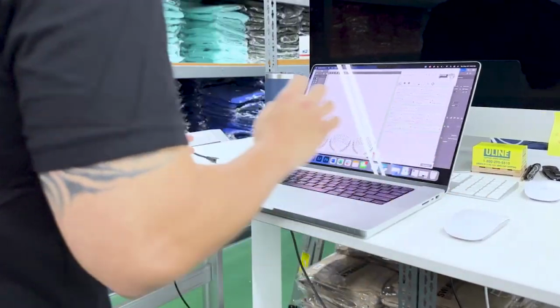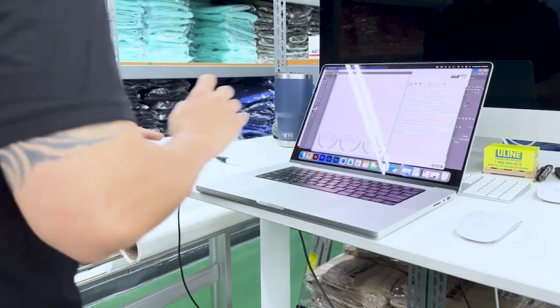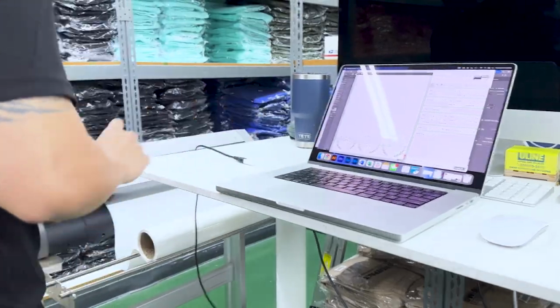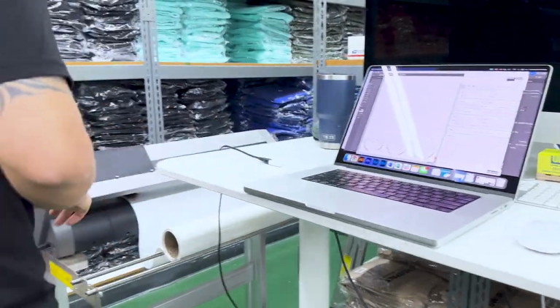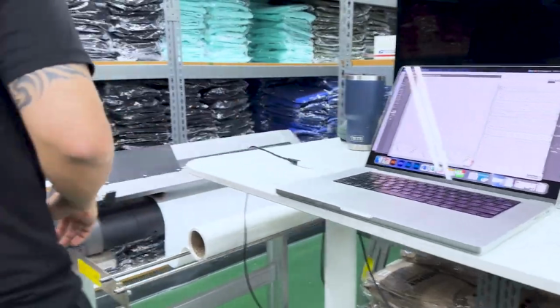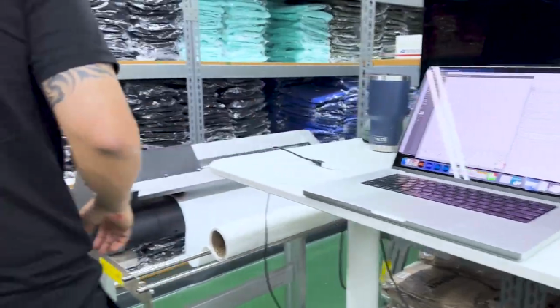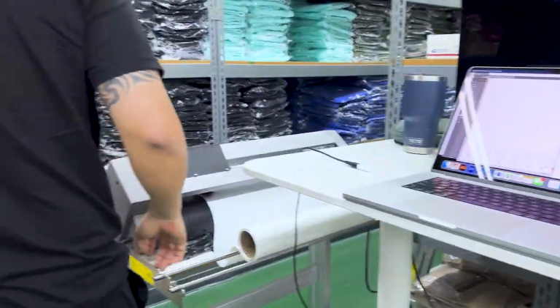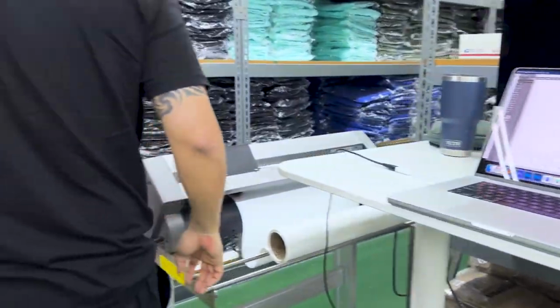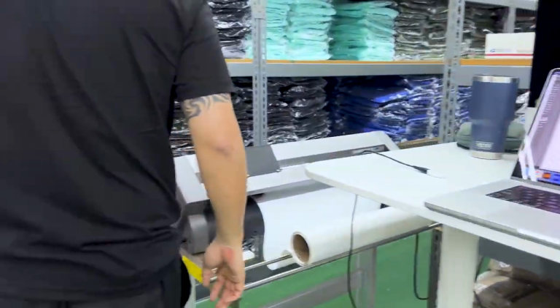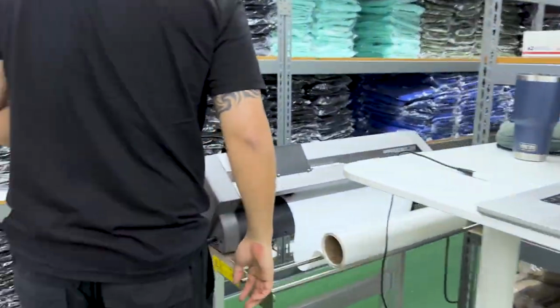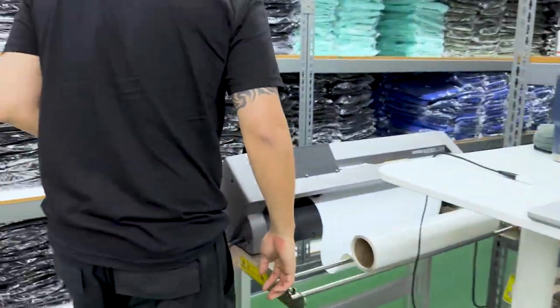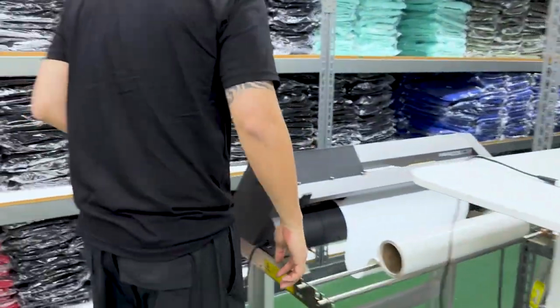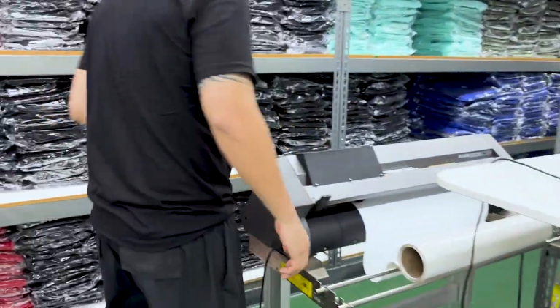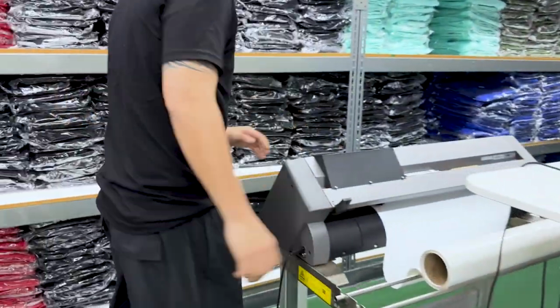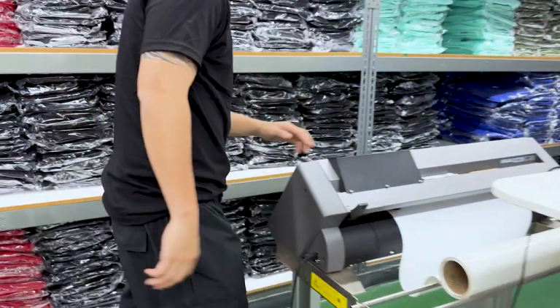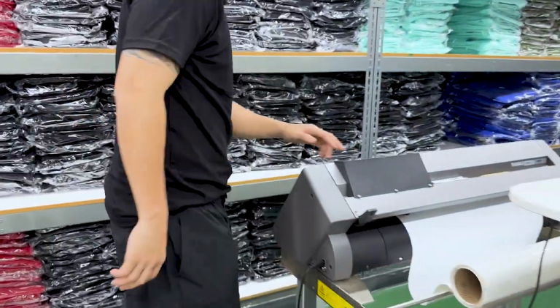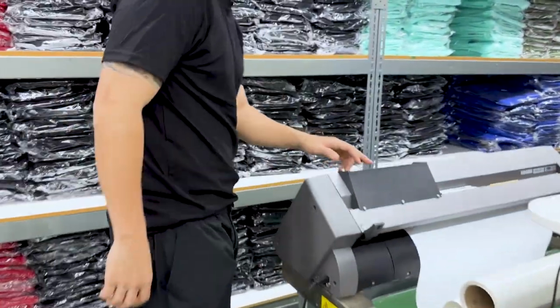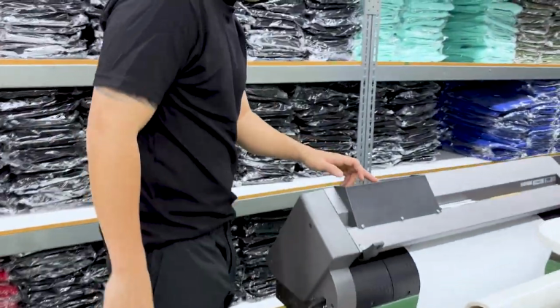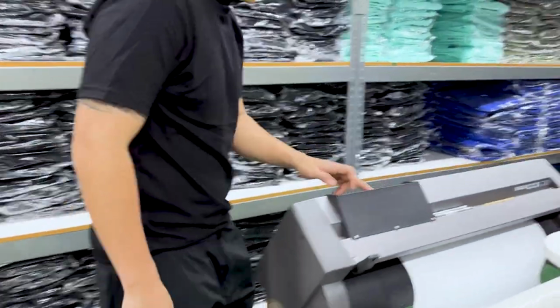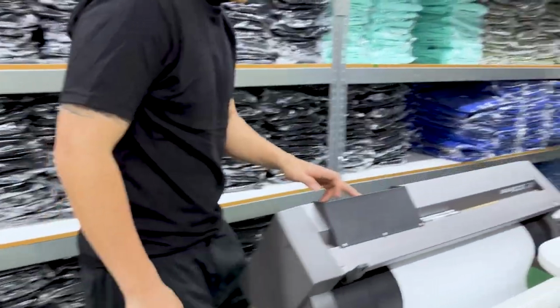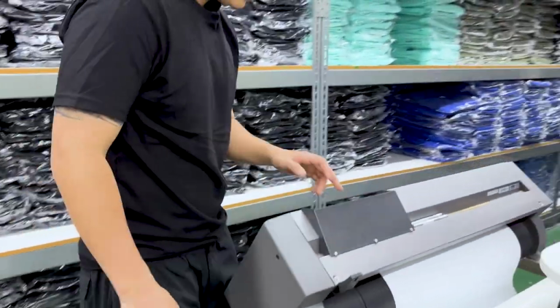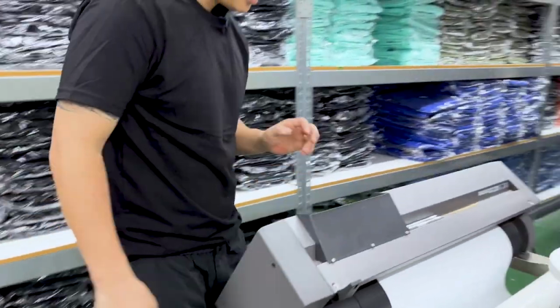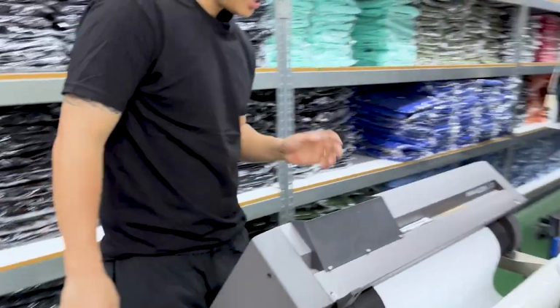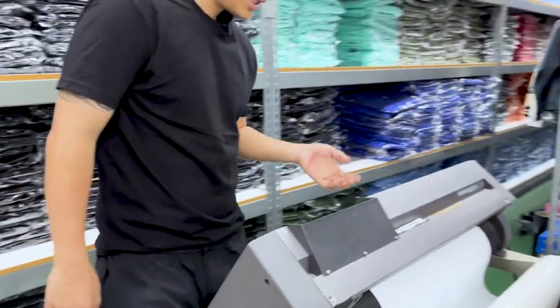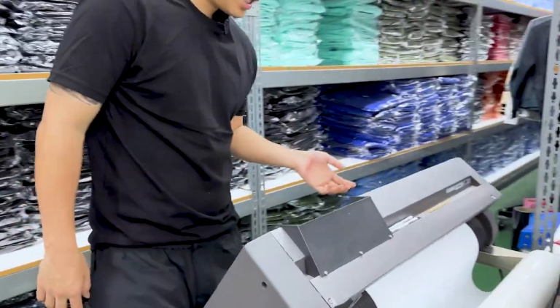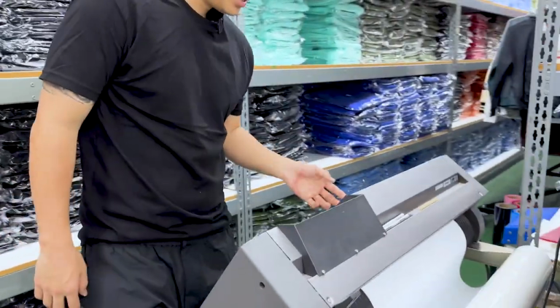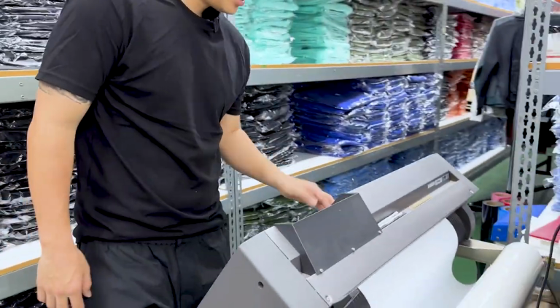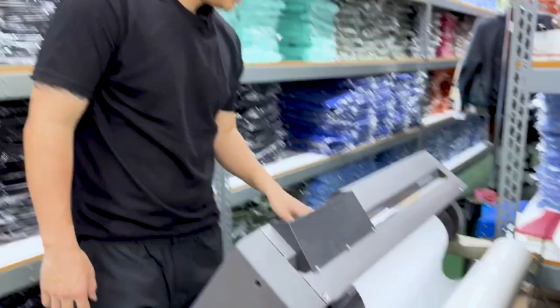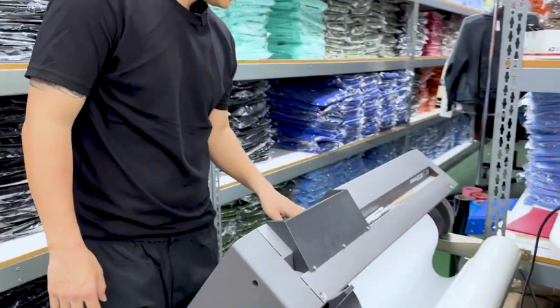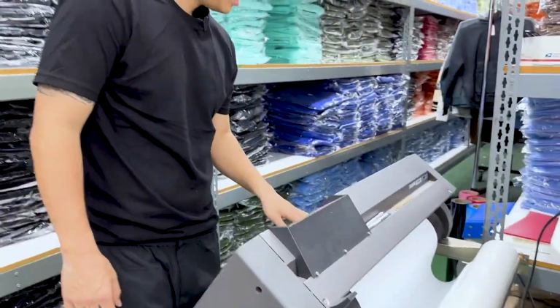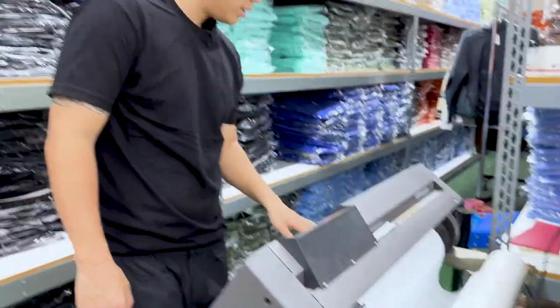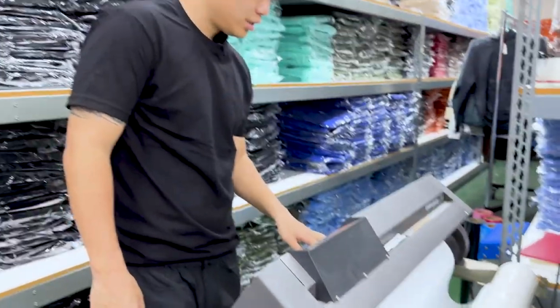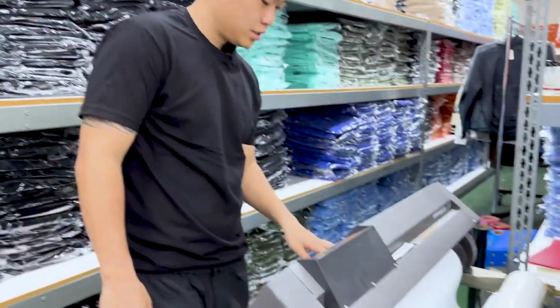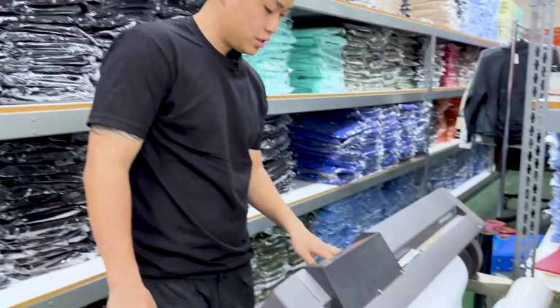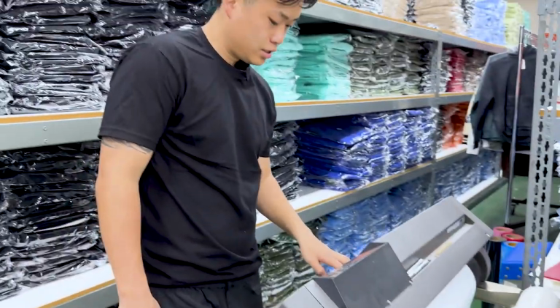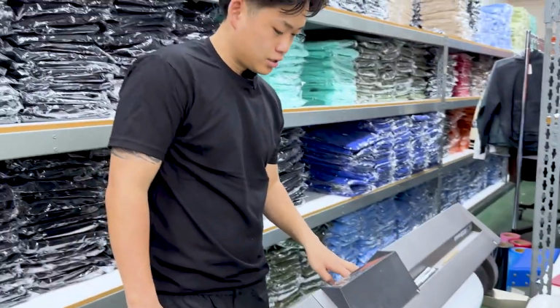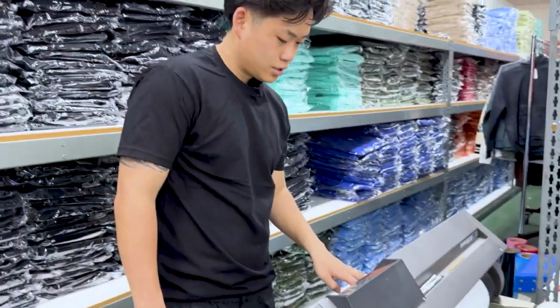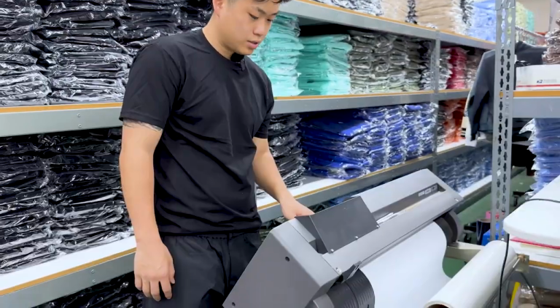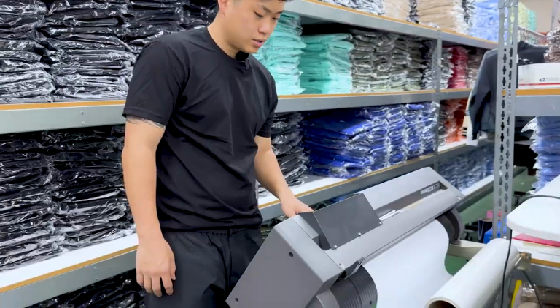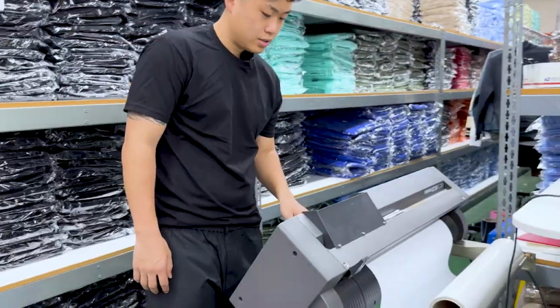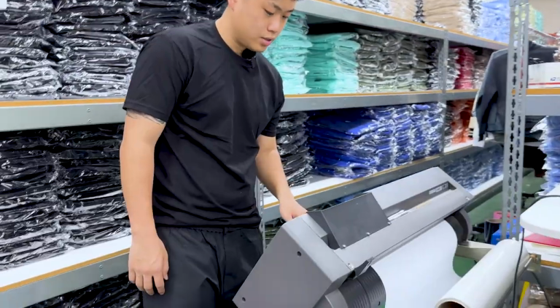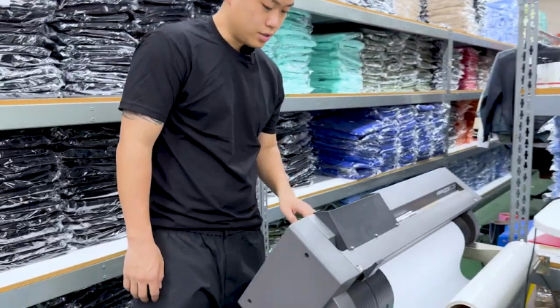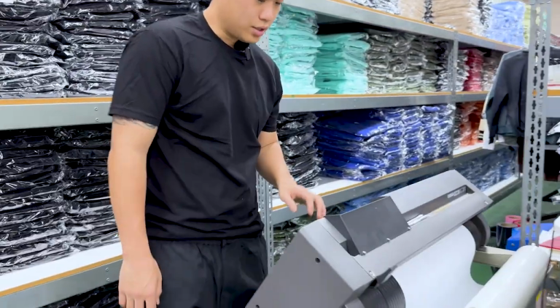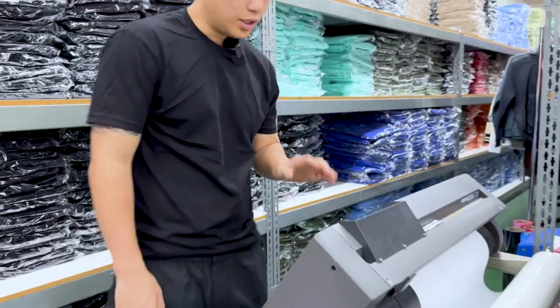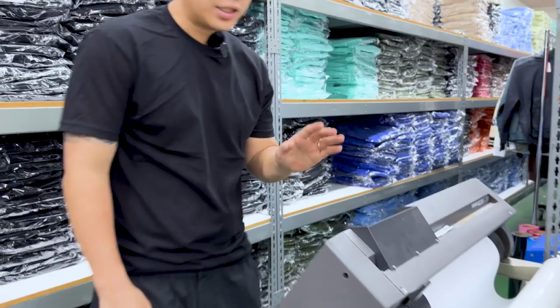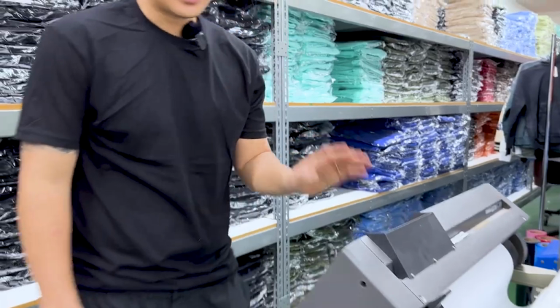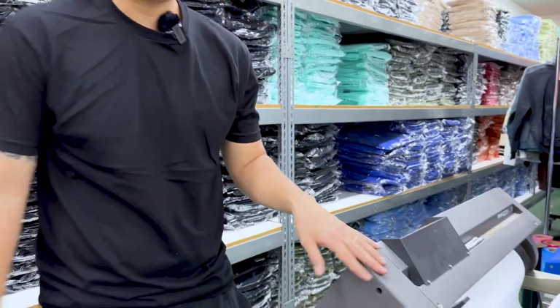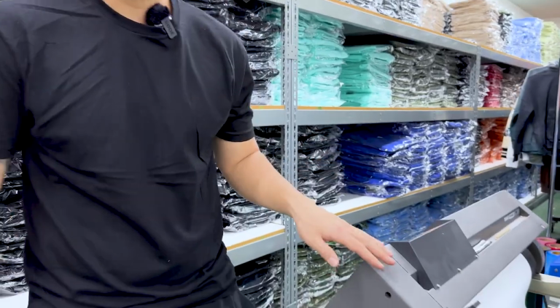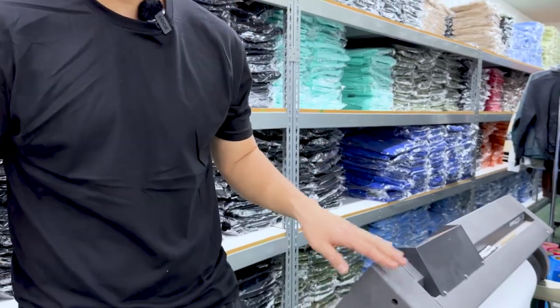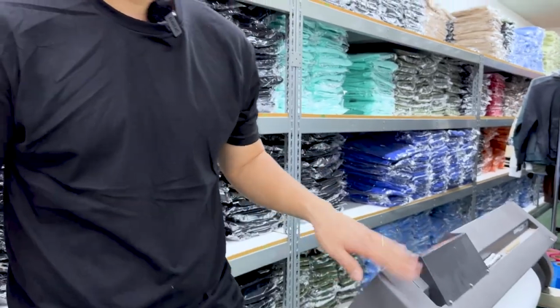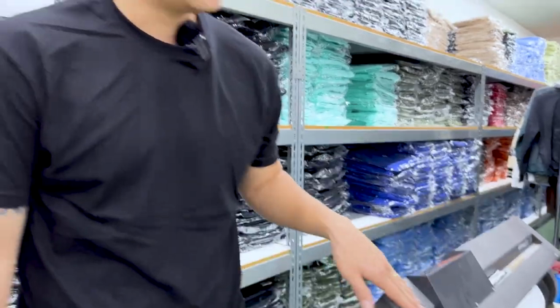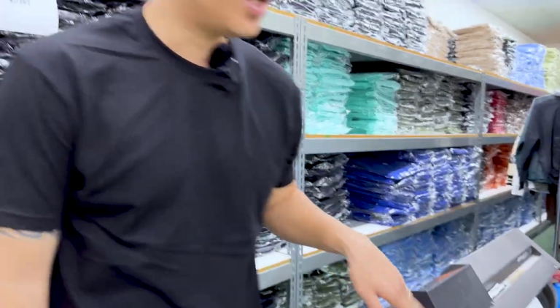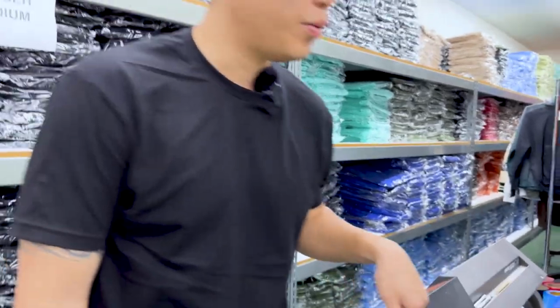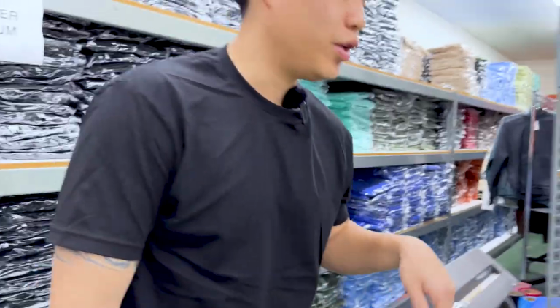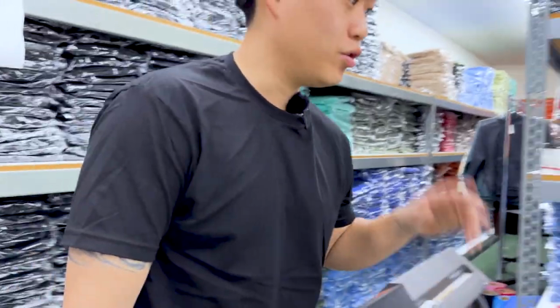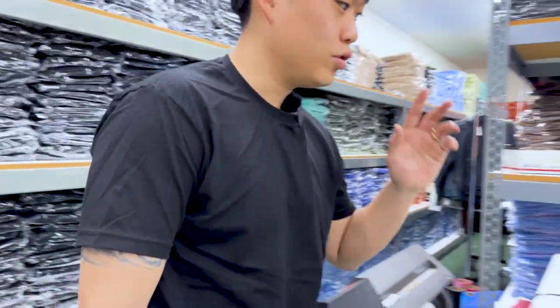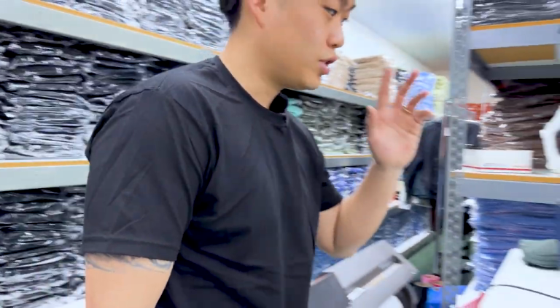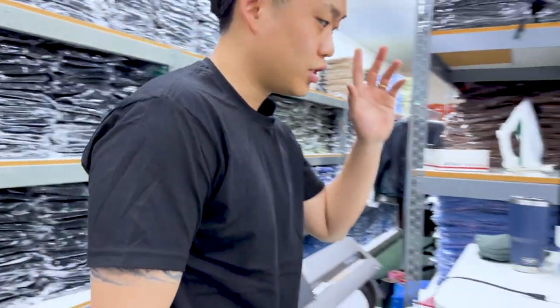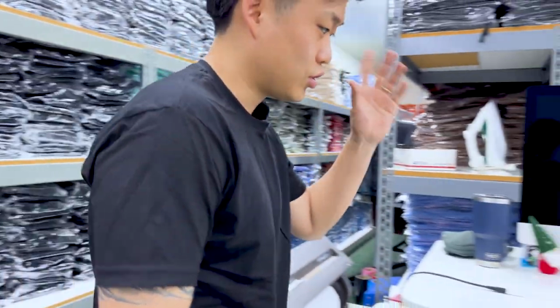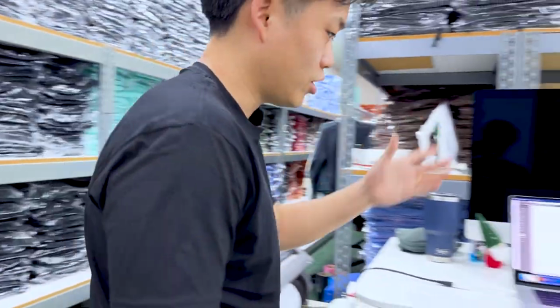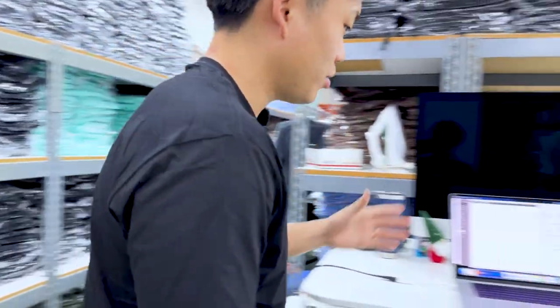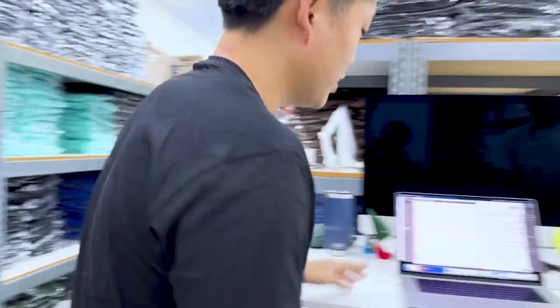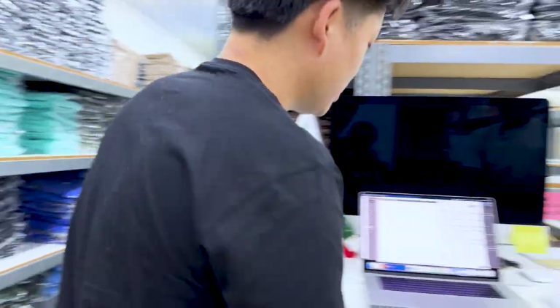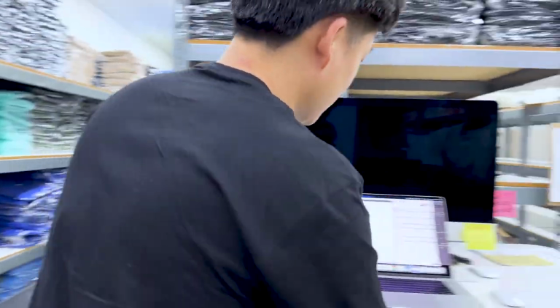Remember, anytime you're using vinyl you want to mirror the design. This is actually the machine that we use to start the business.